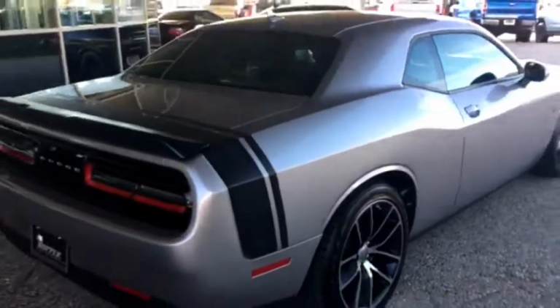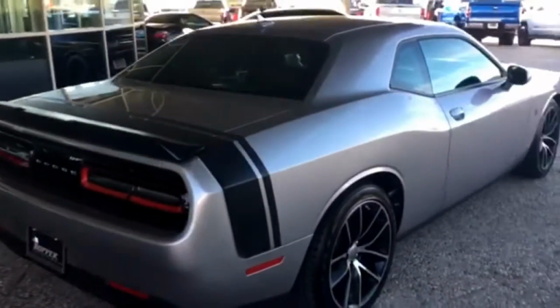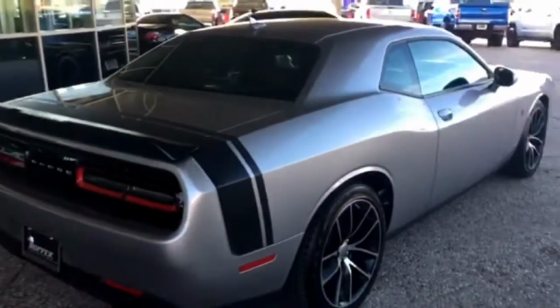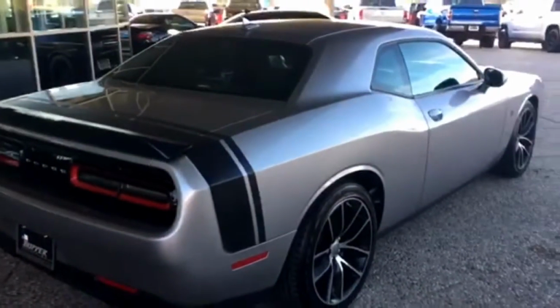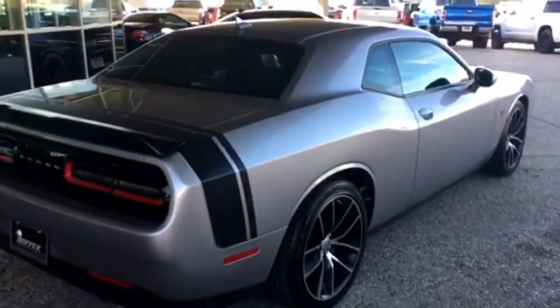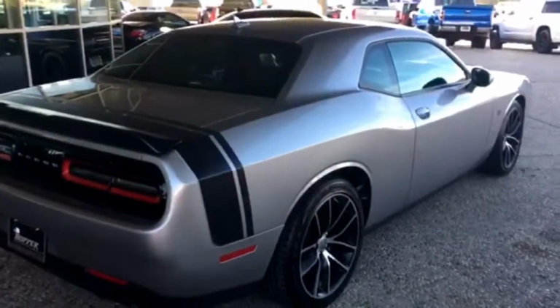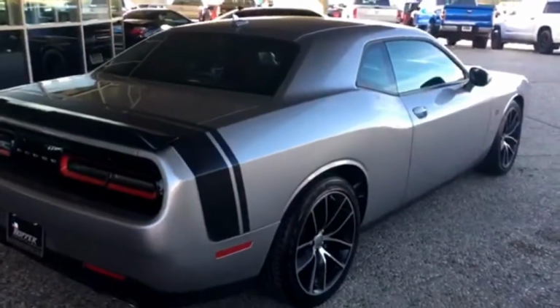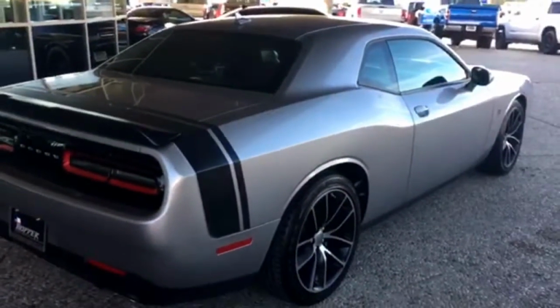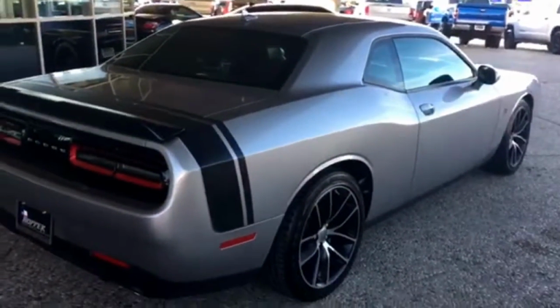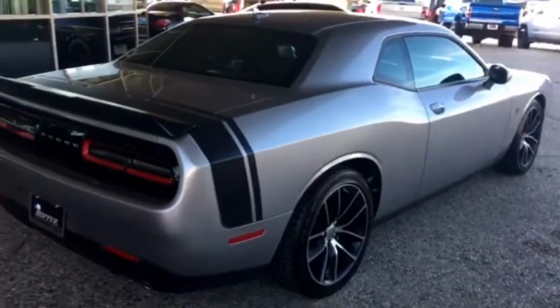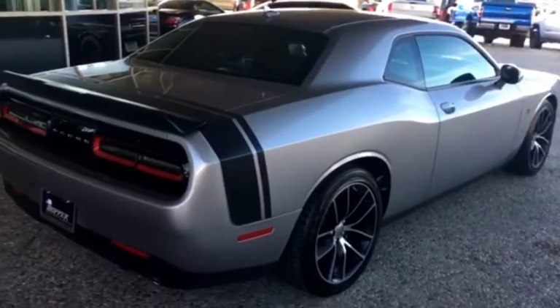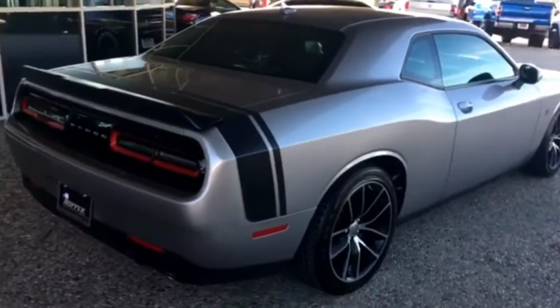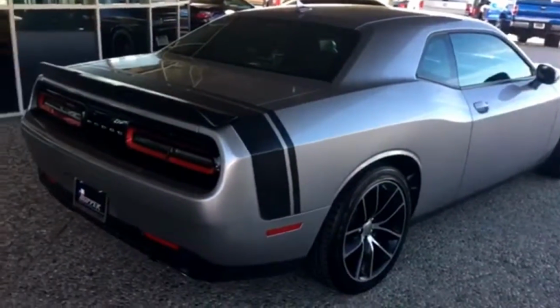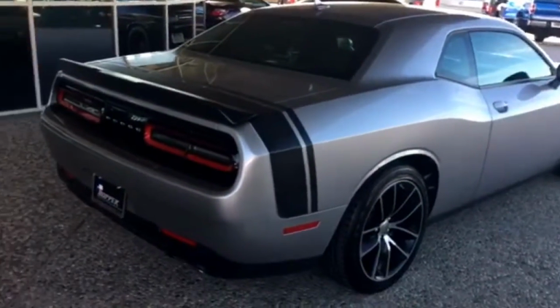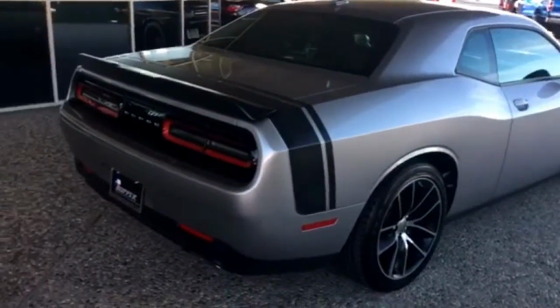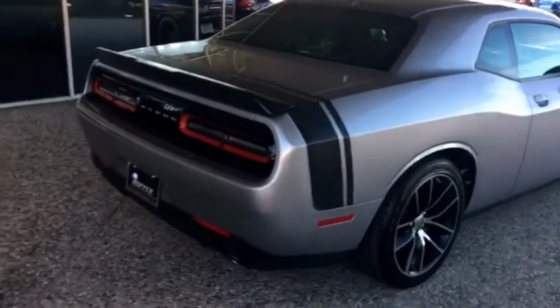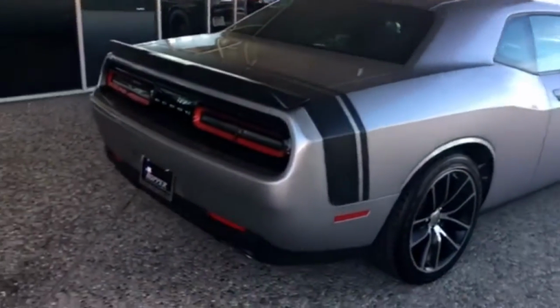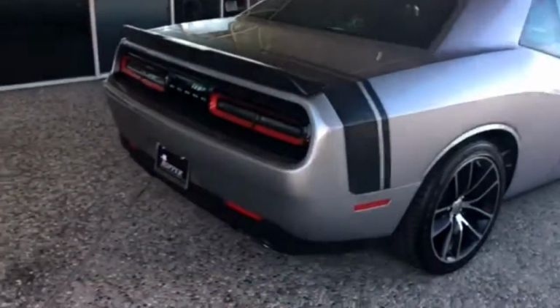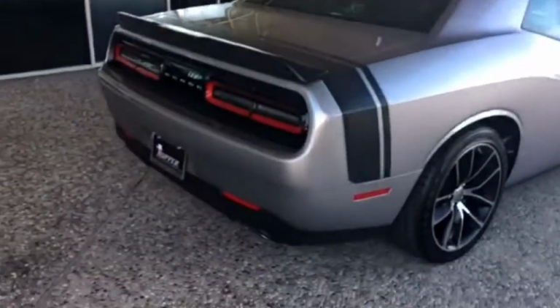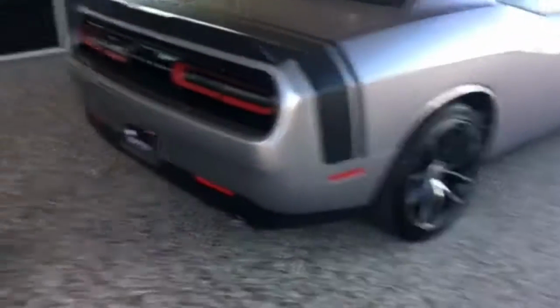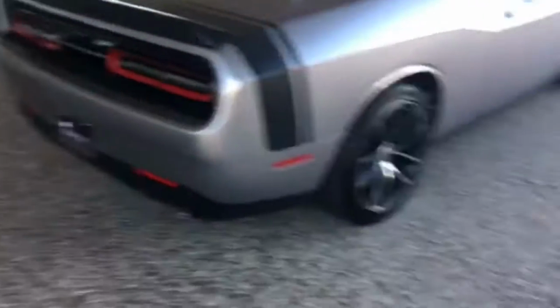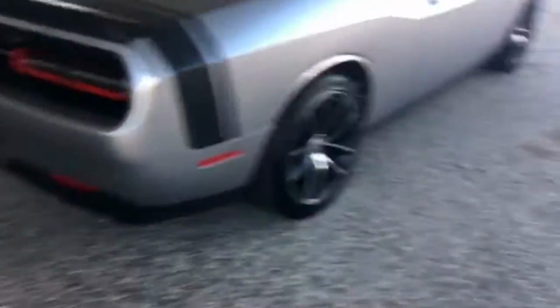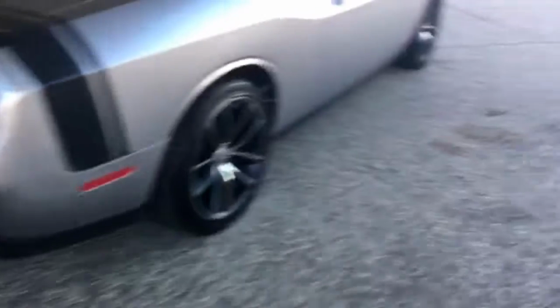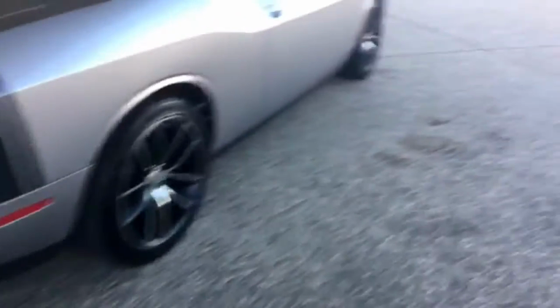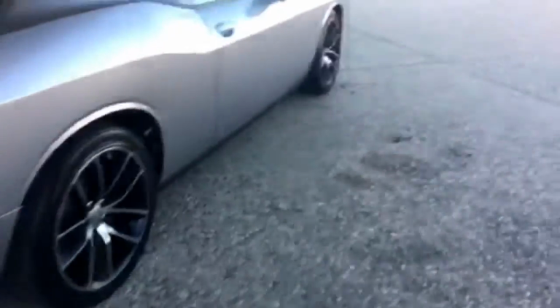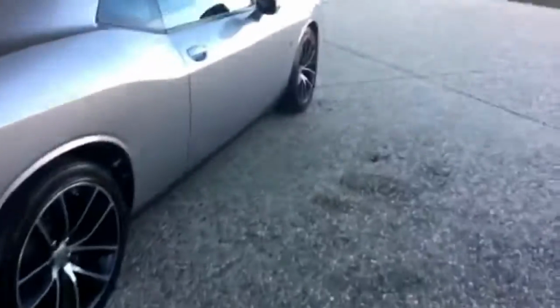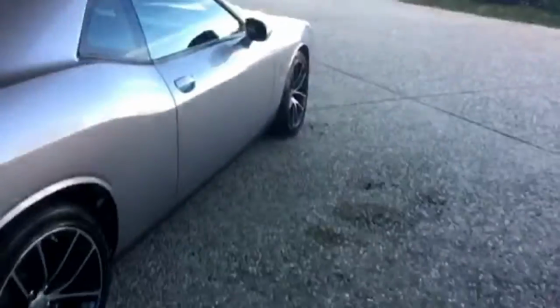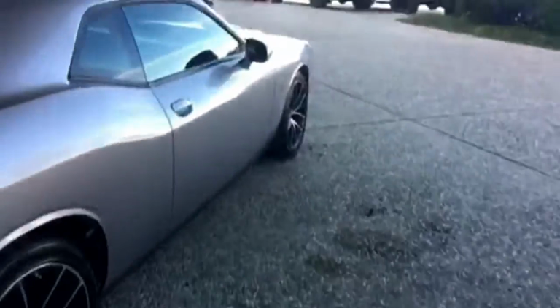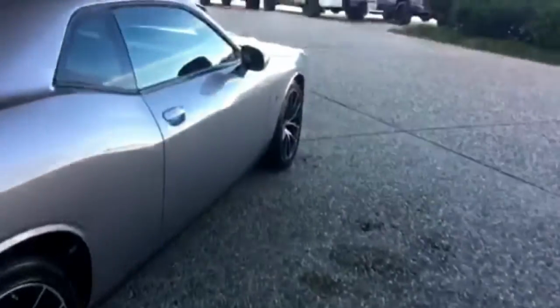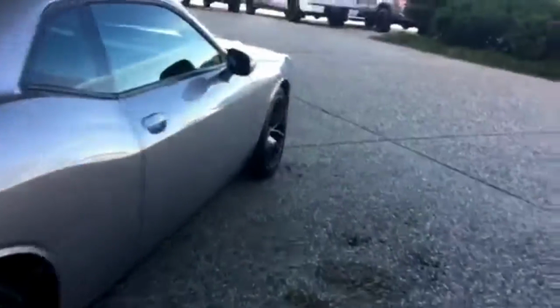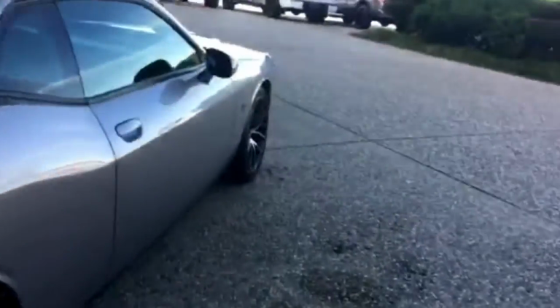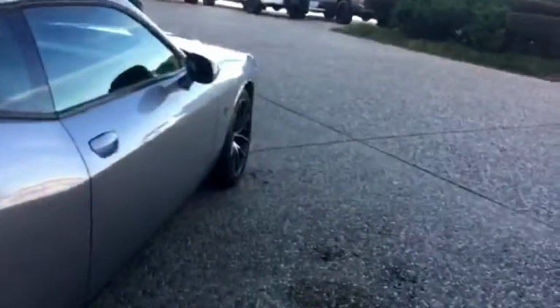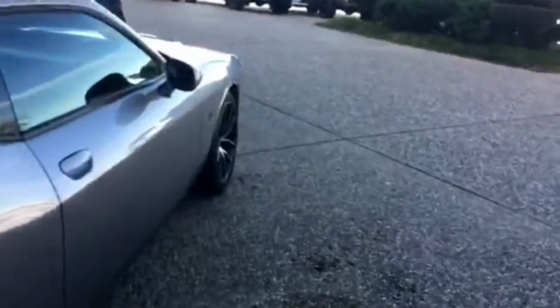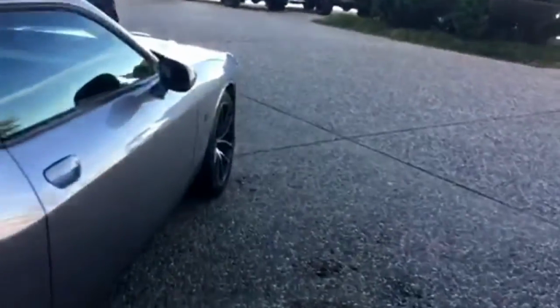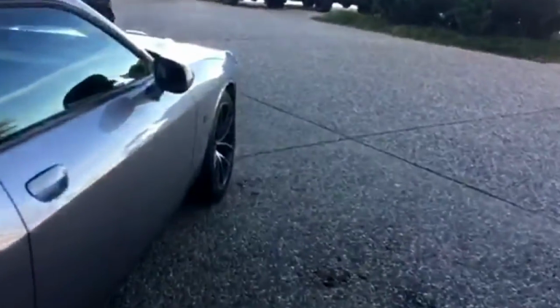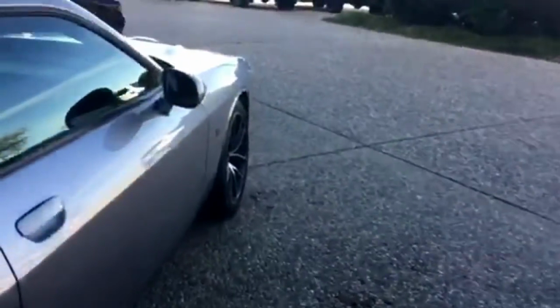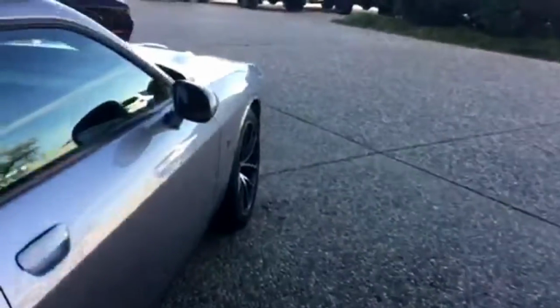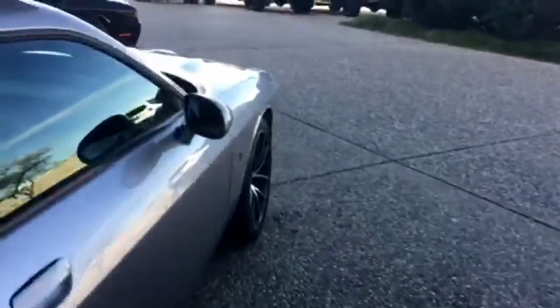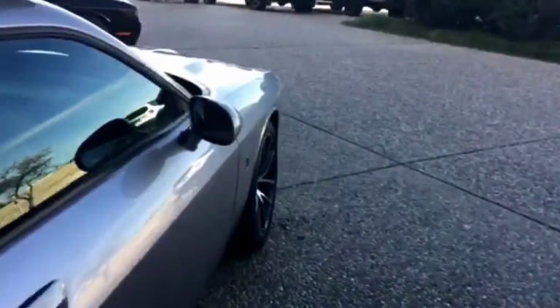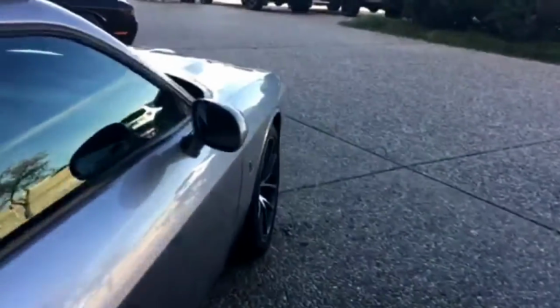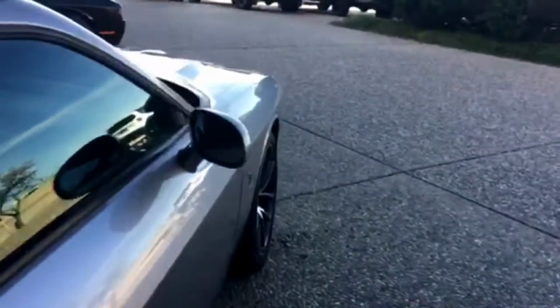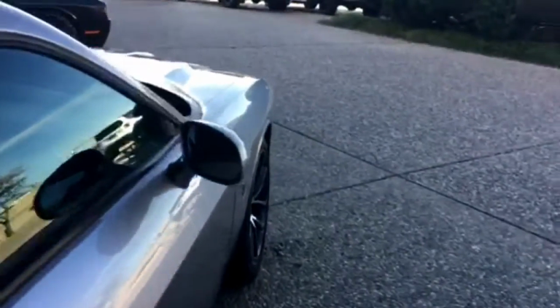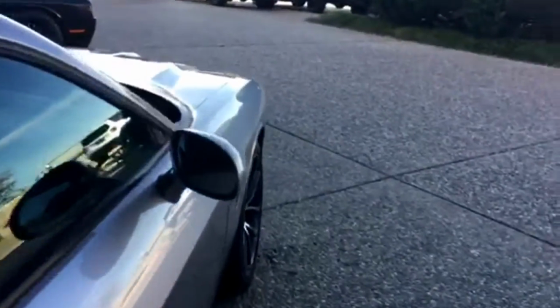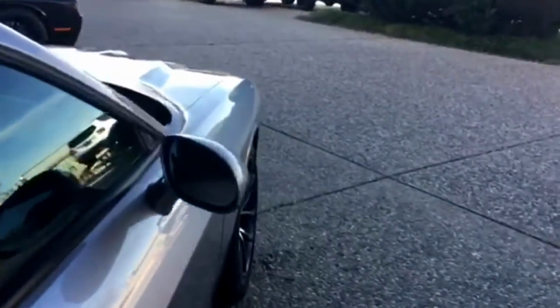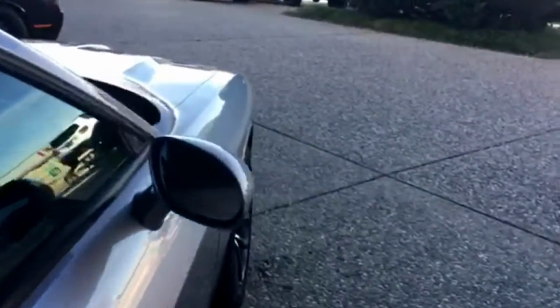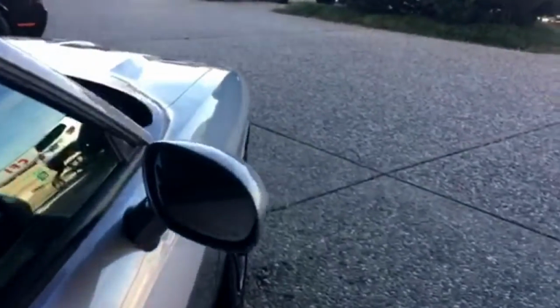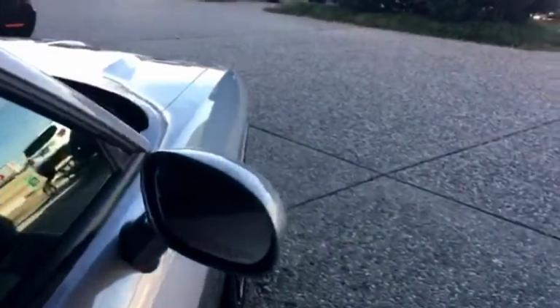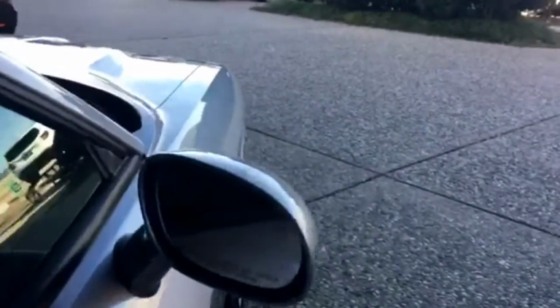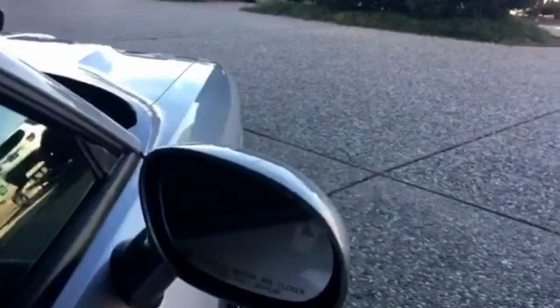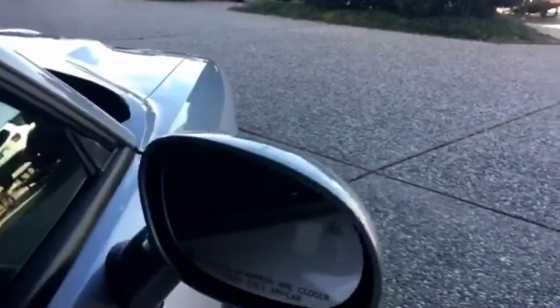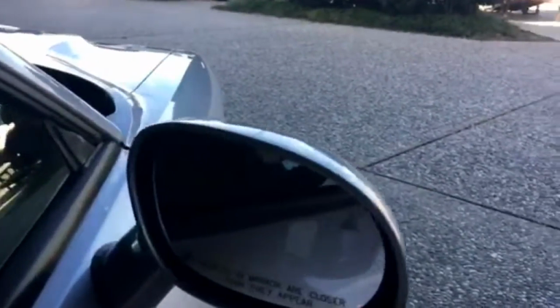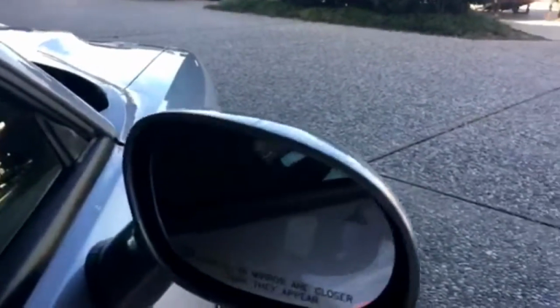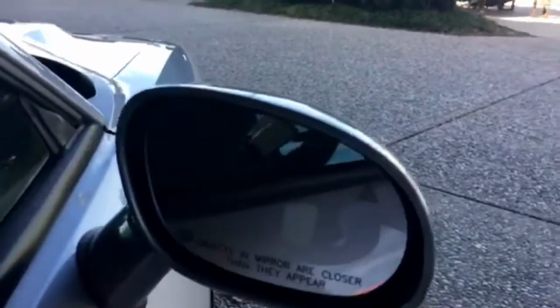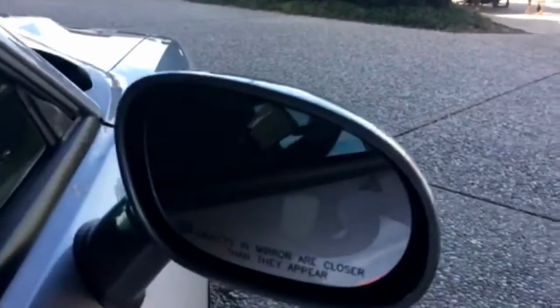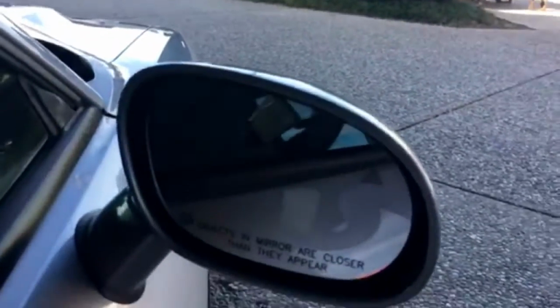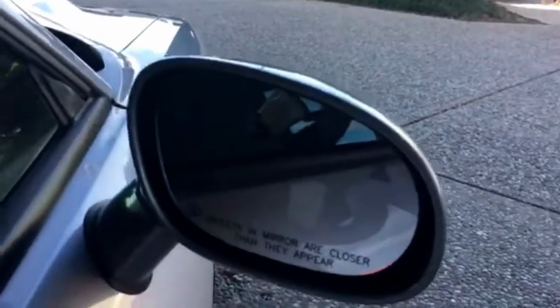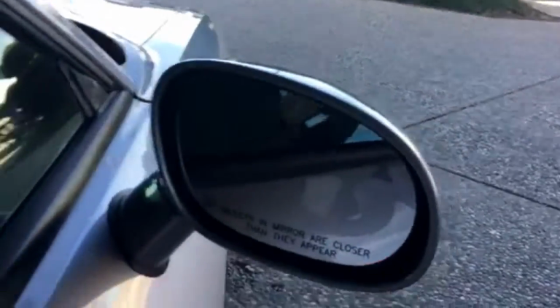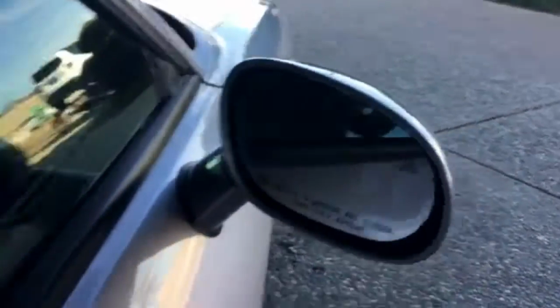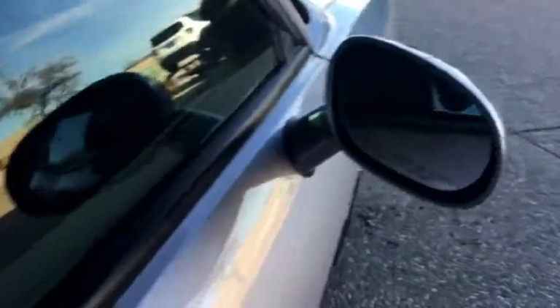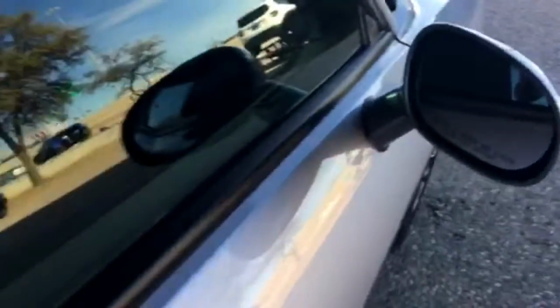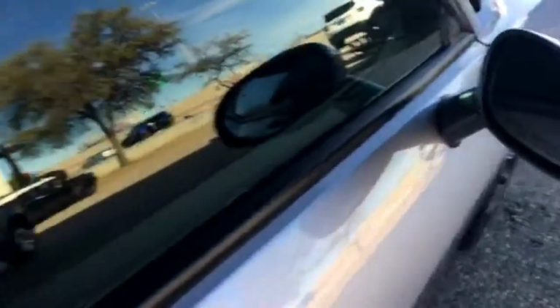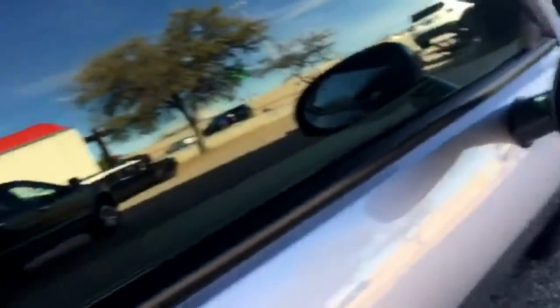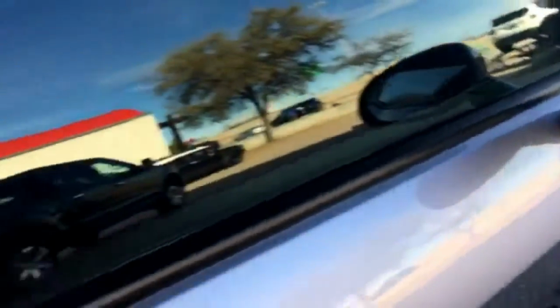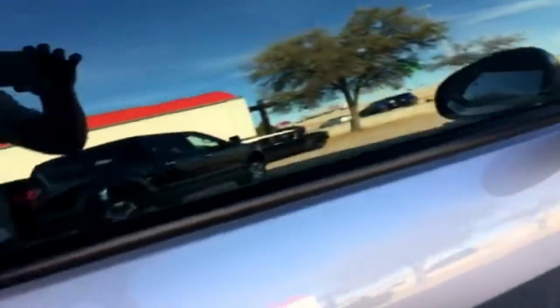Nothing has been modified on this vehicle. It's got backup sensors, adaptive cruise control, and blind spot monitoring, which is nice.